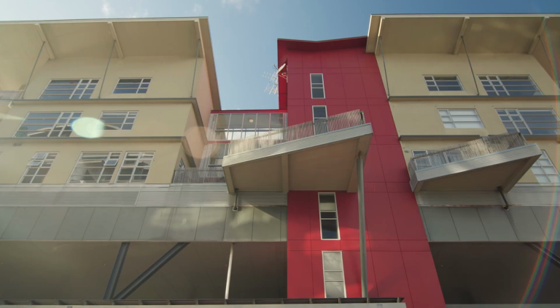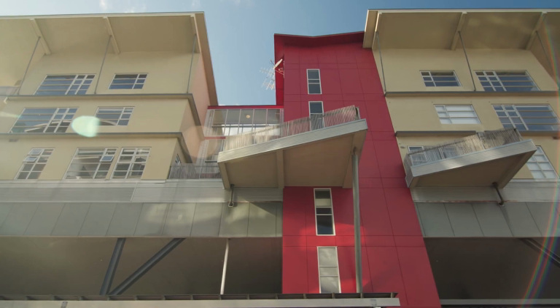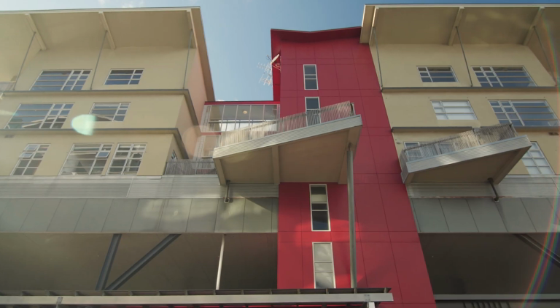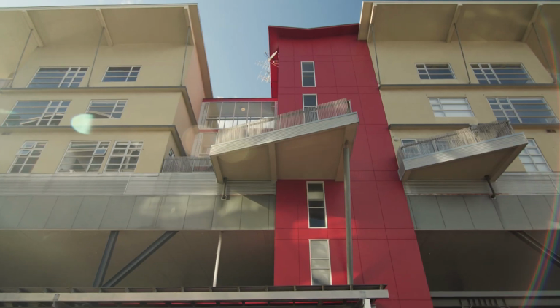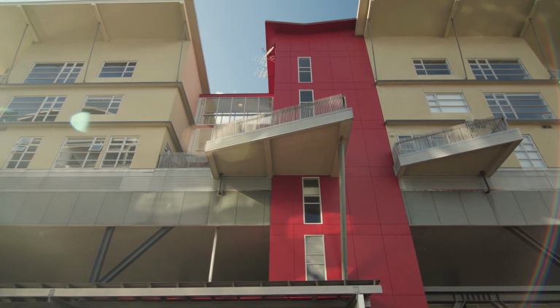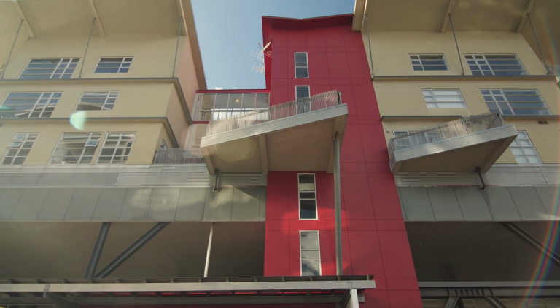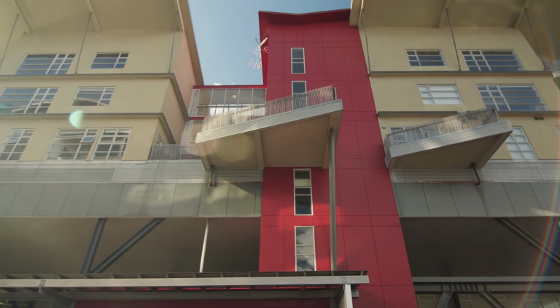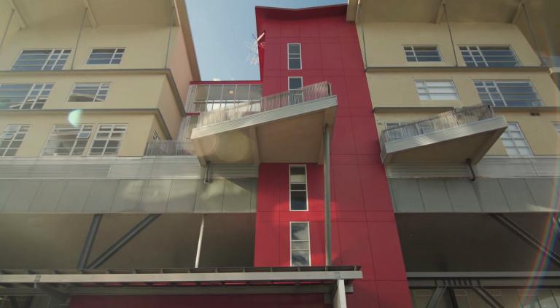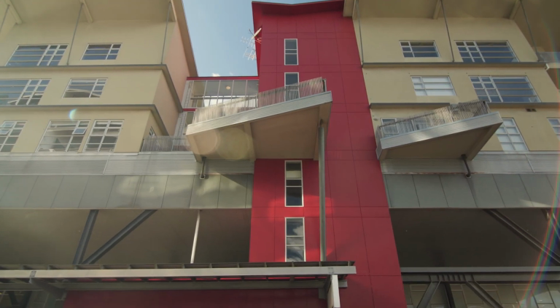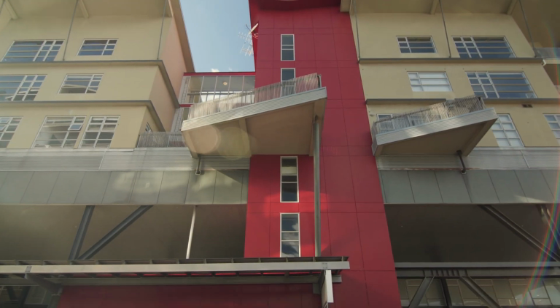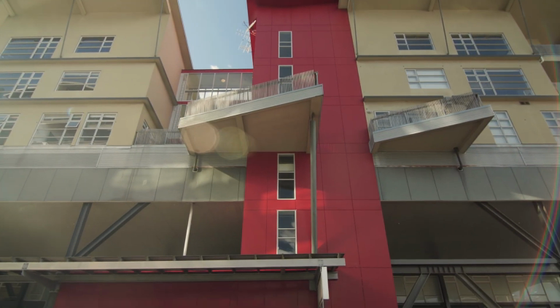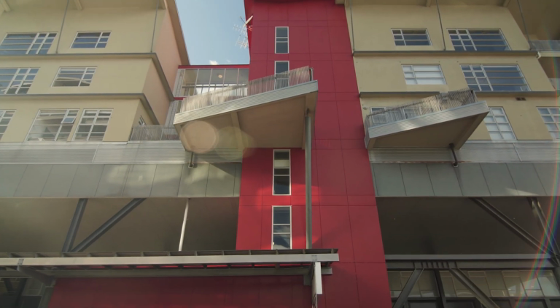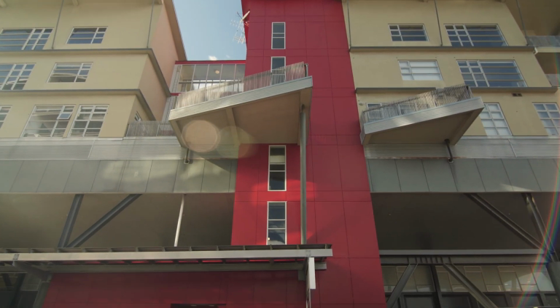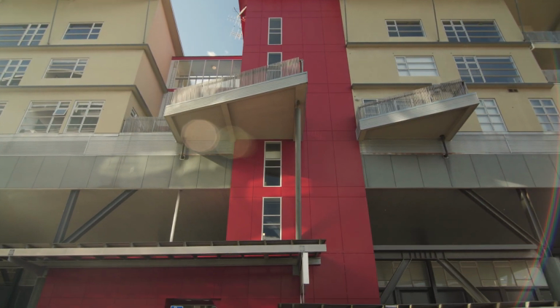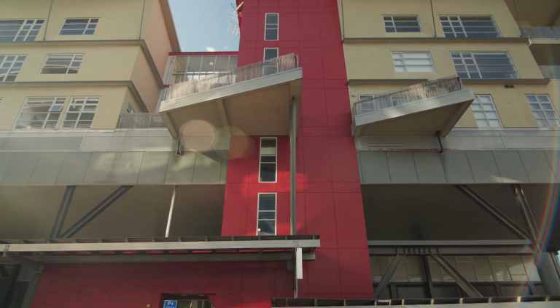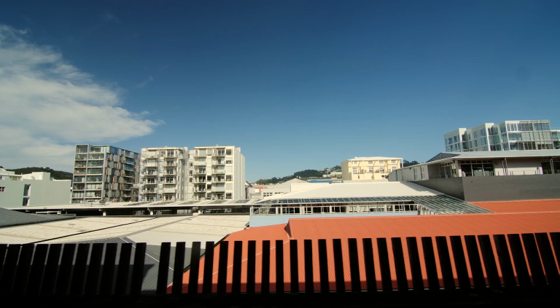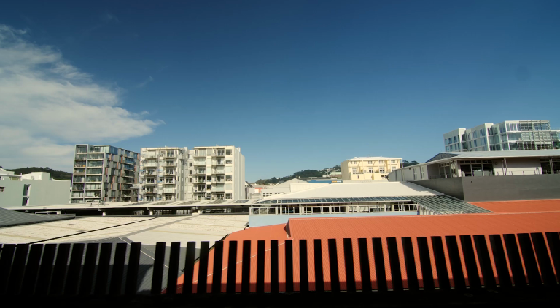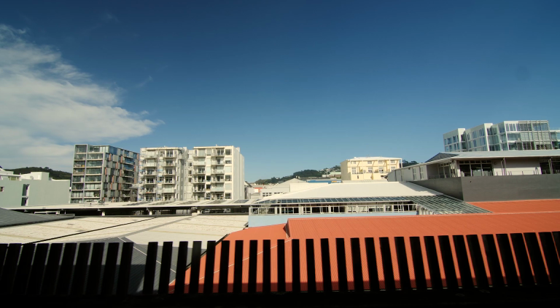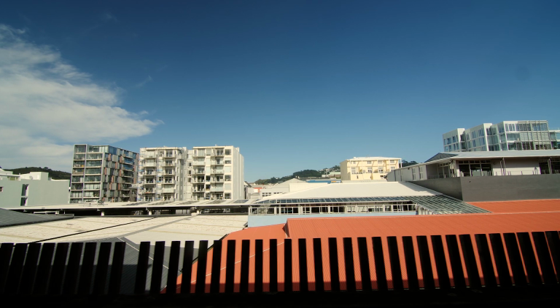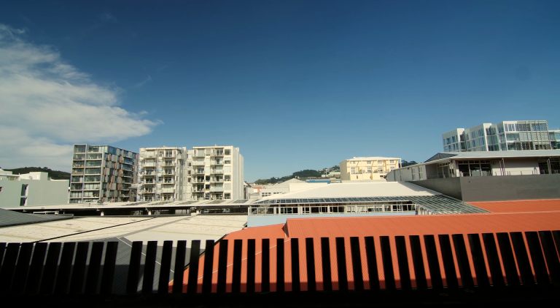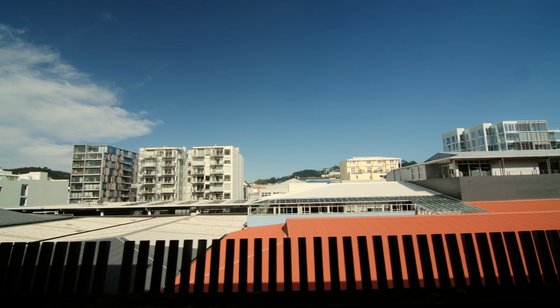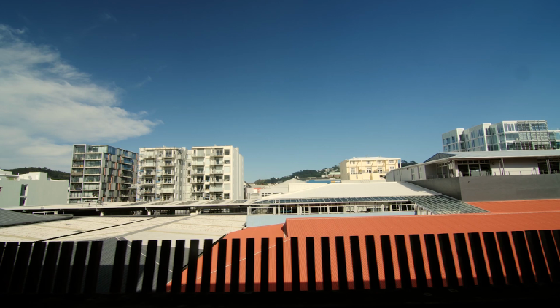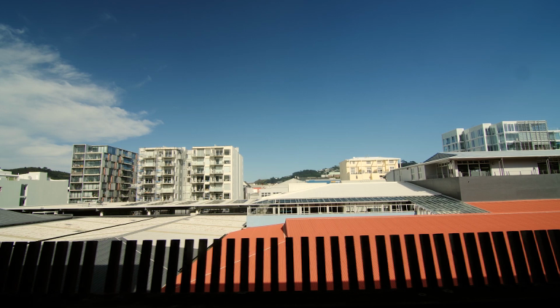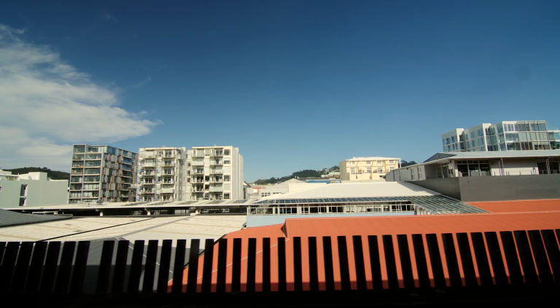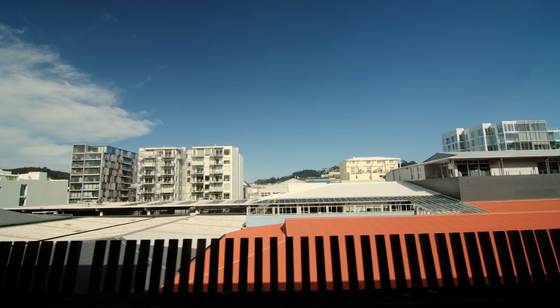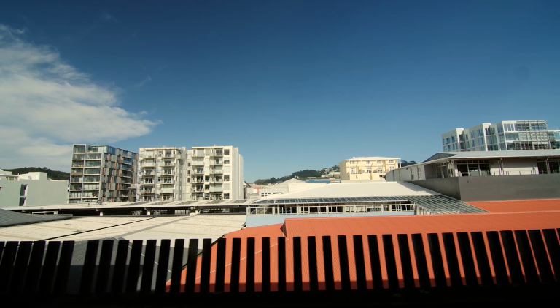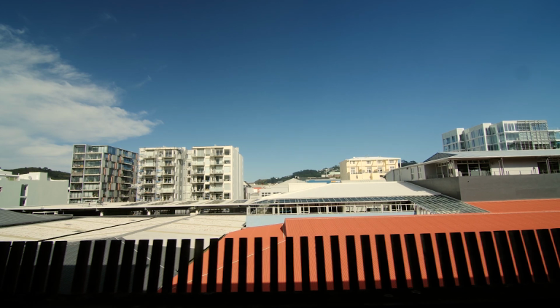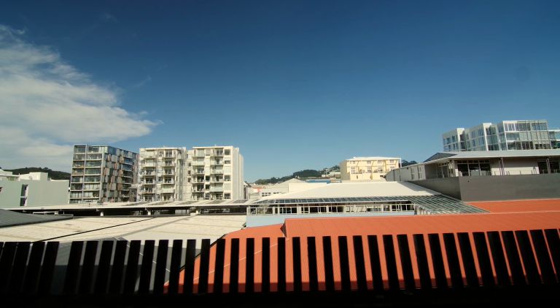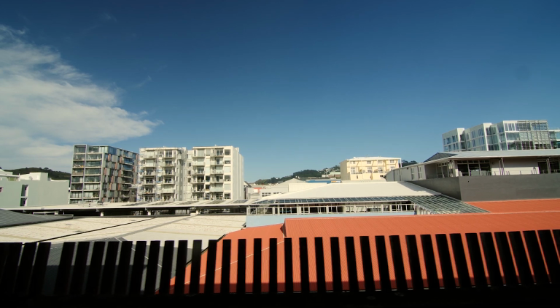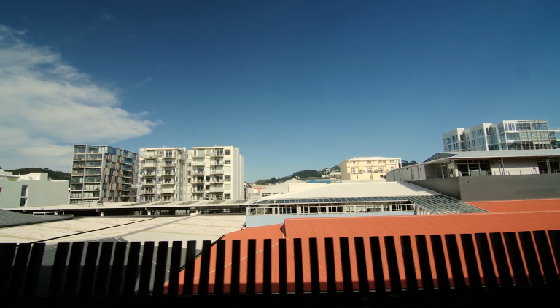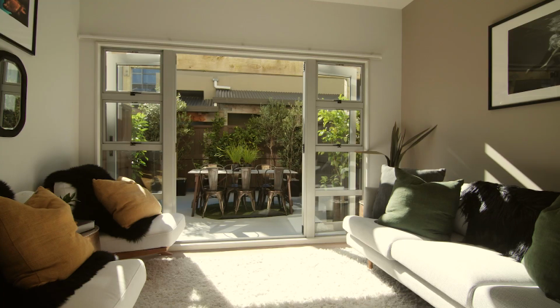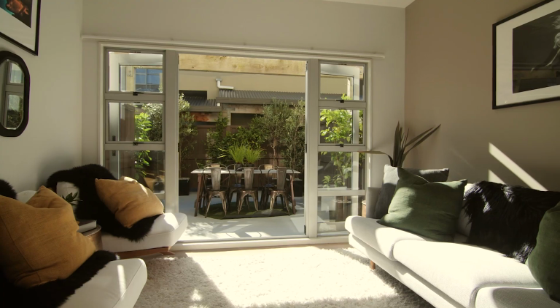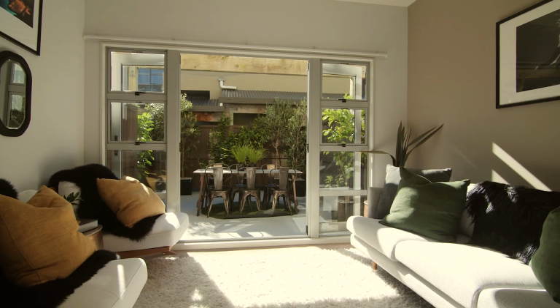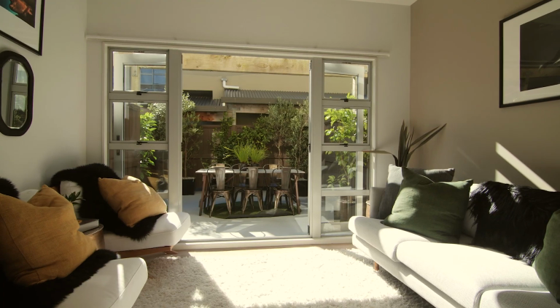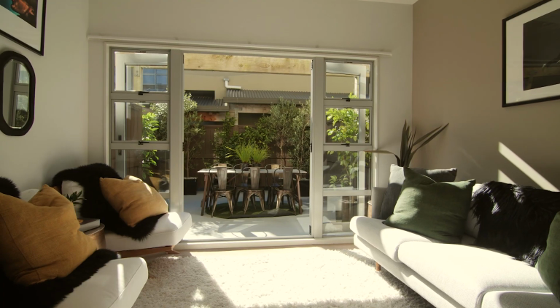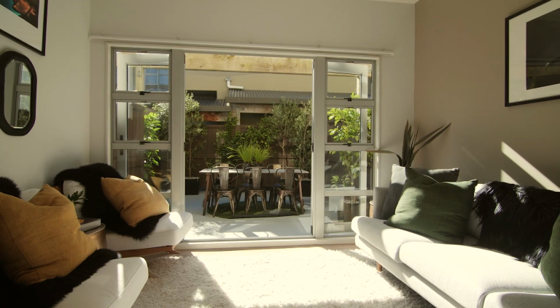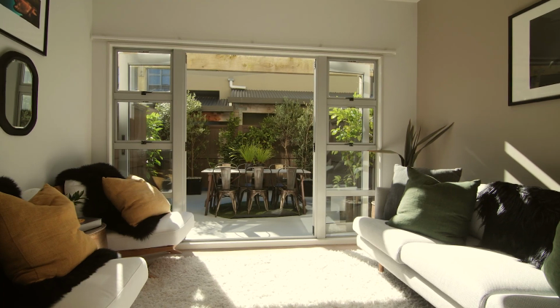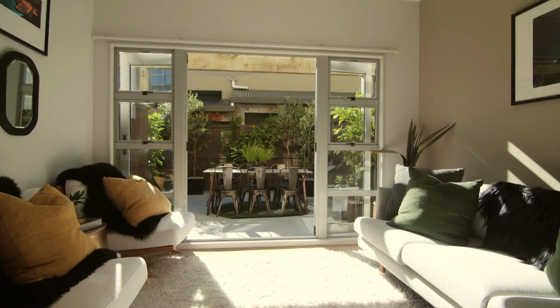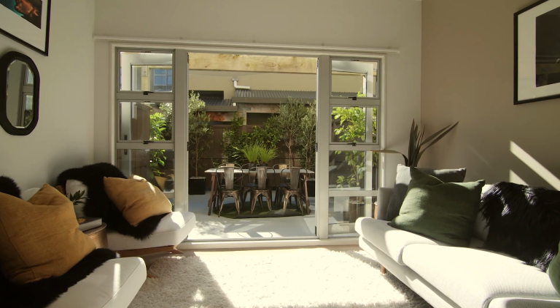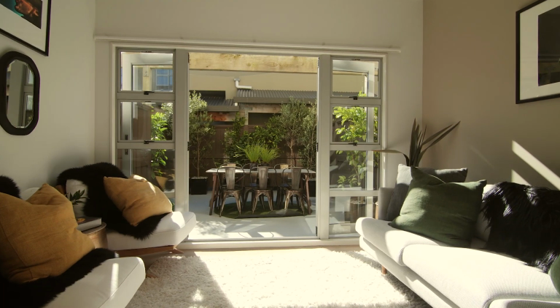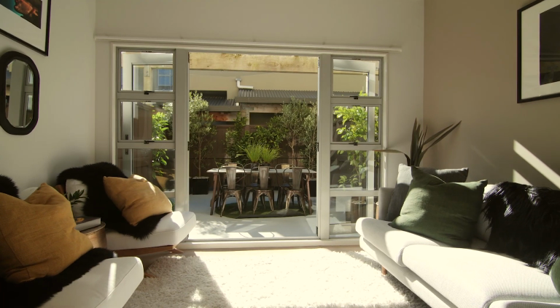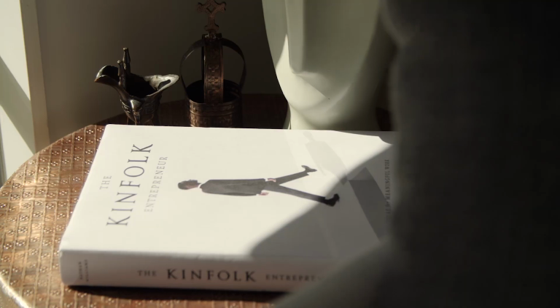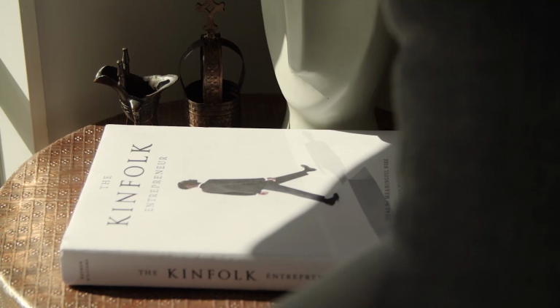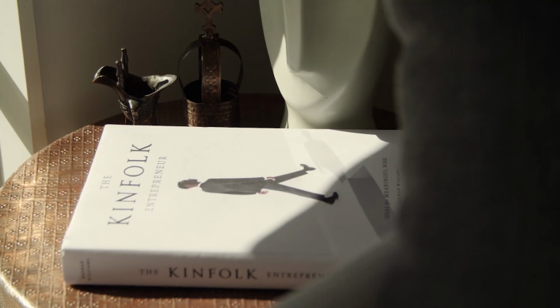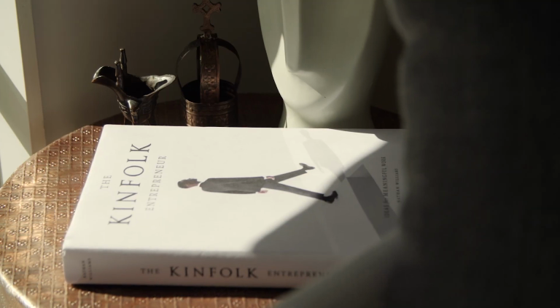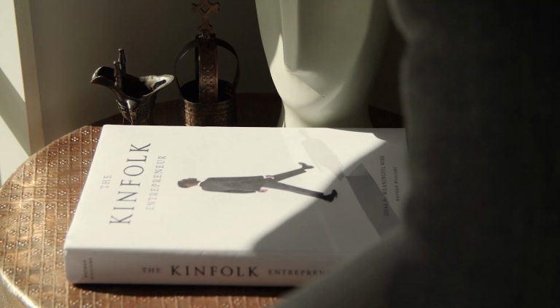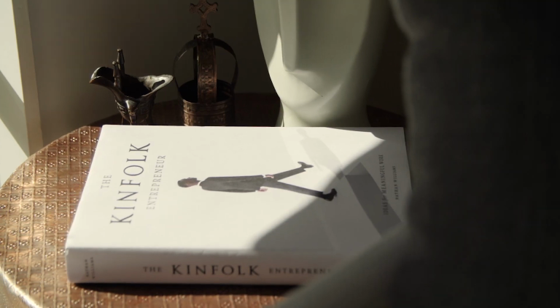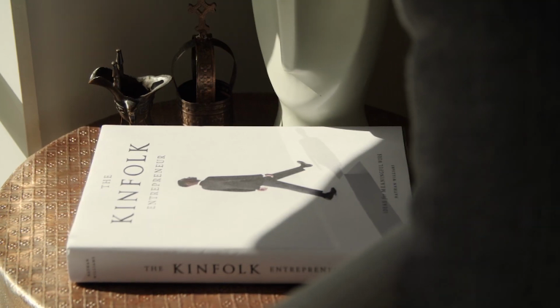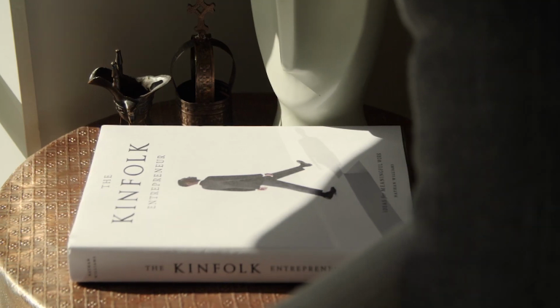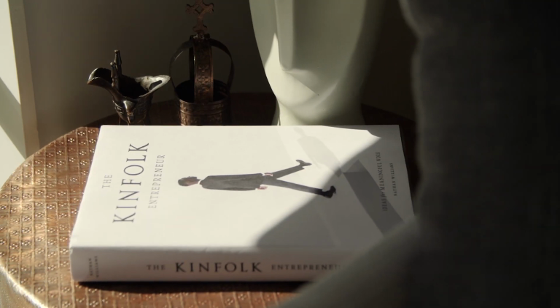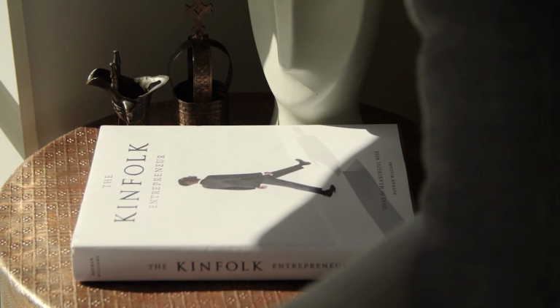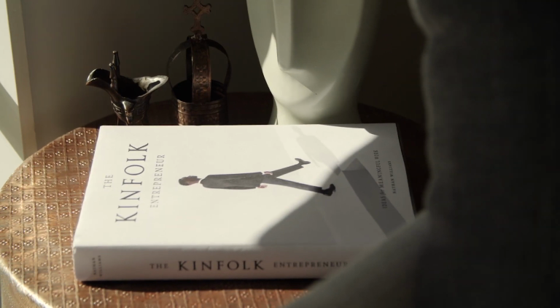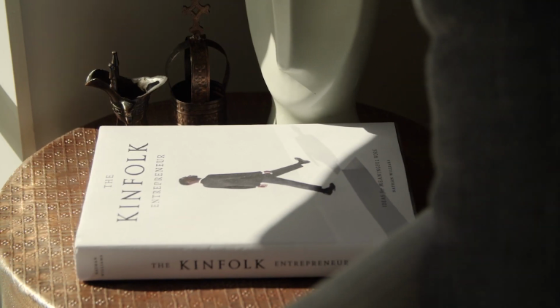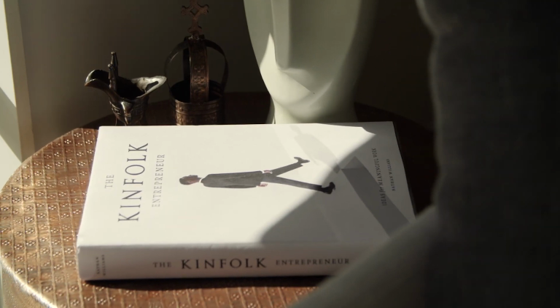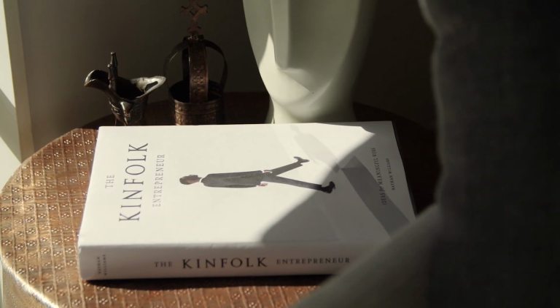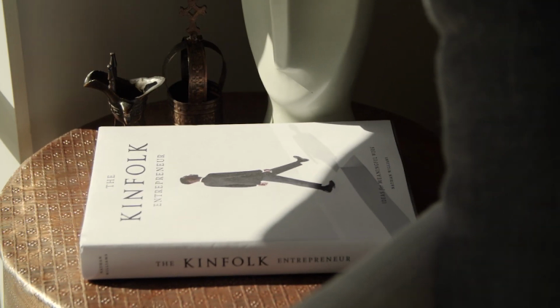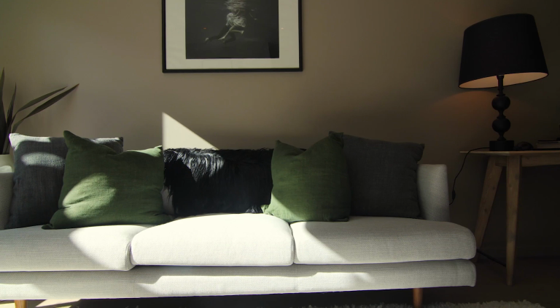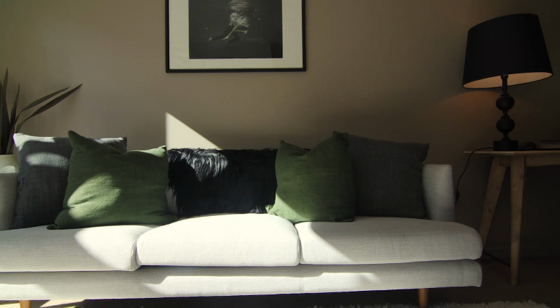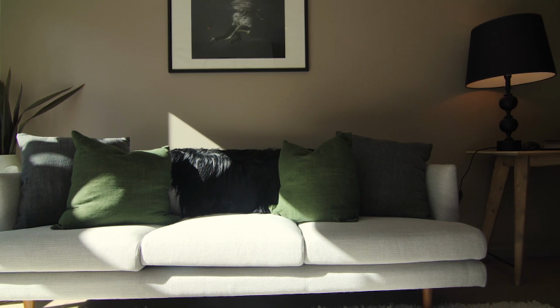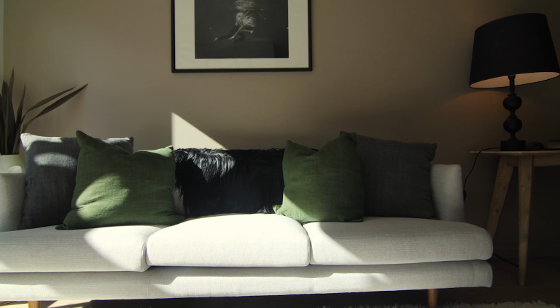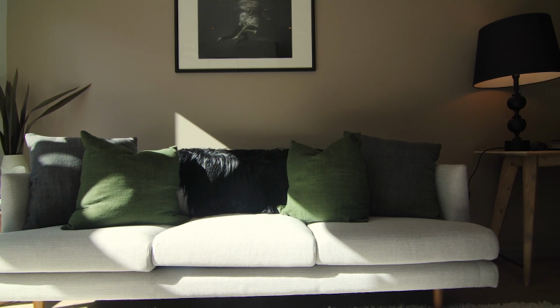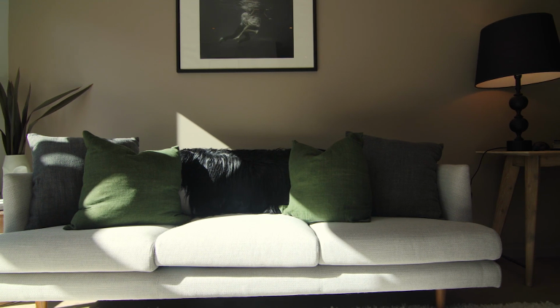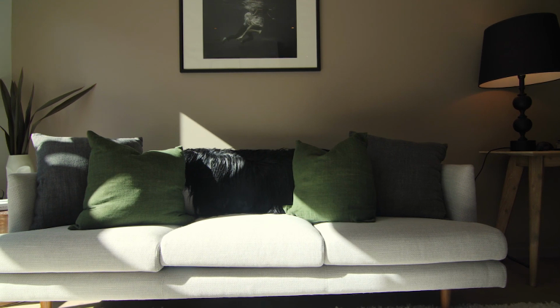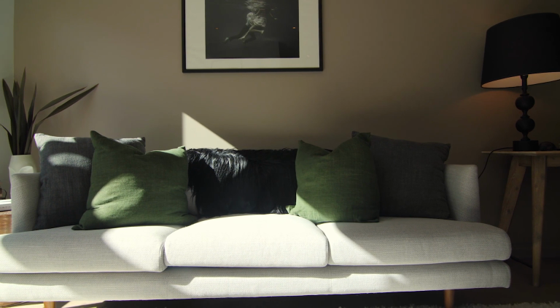The apartment is north to south facing with flow to the outdoors on both sides, meaning you have year-round all-day sun.